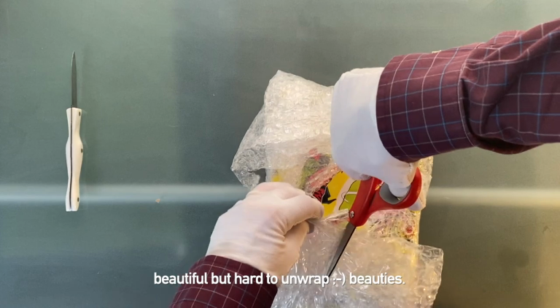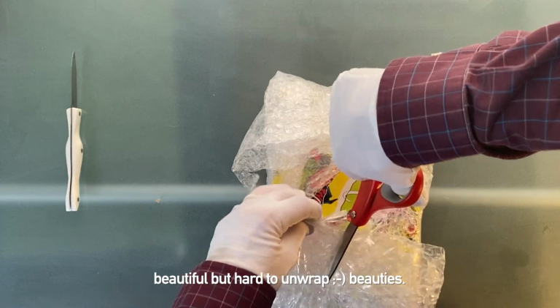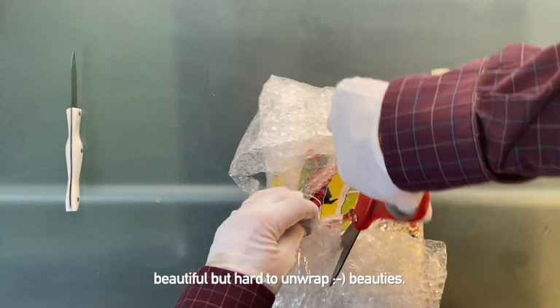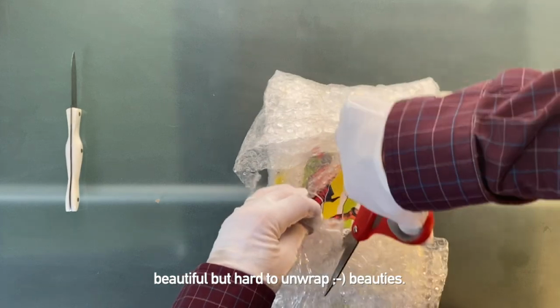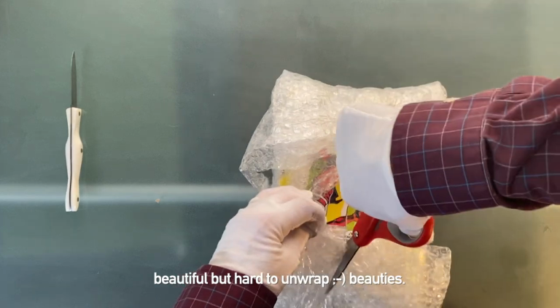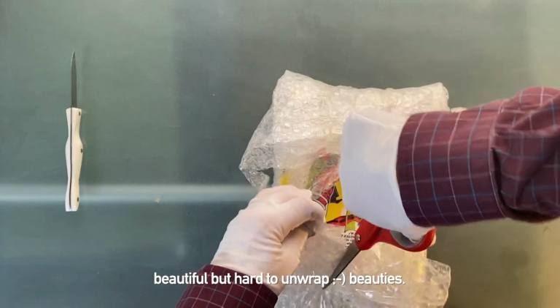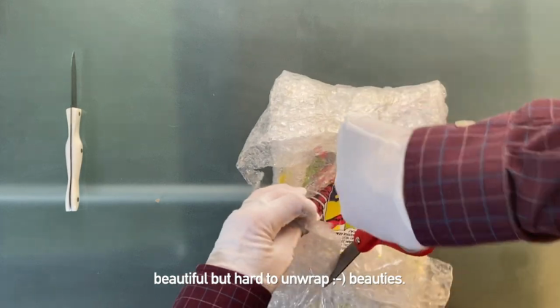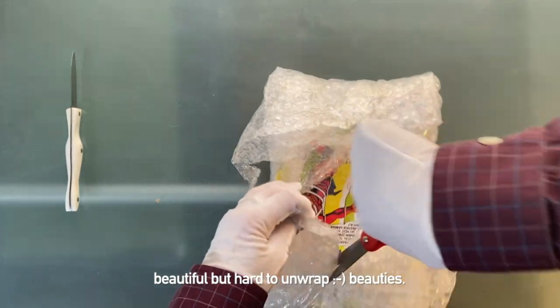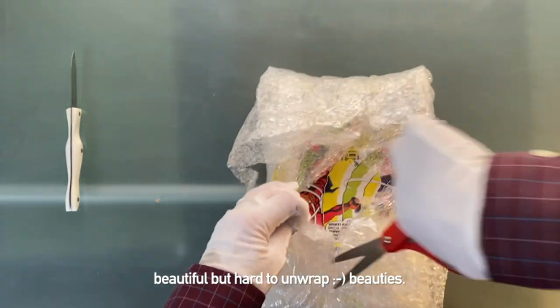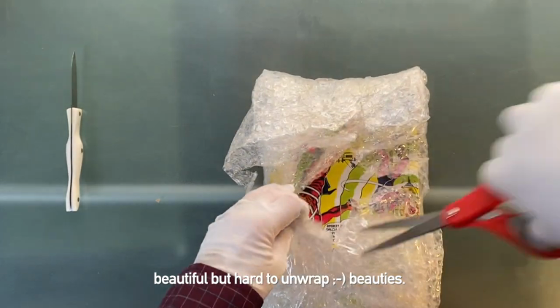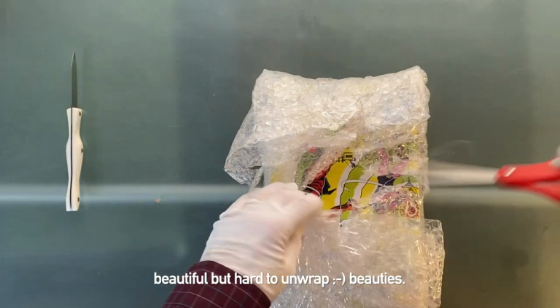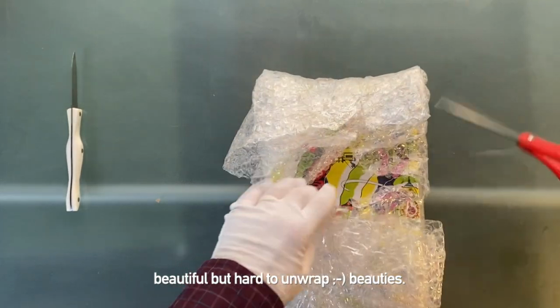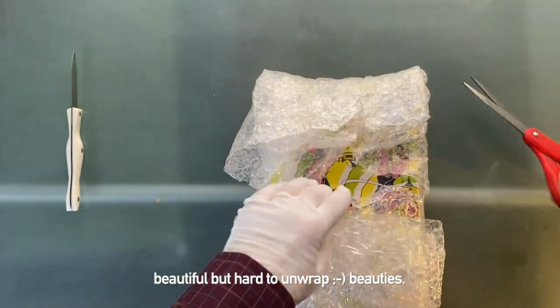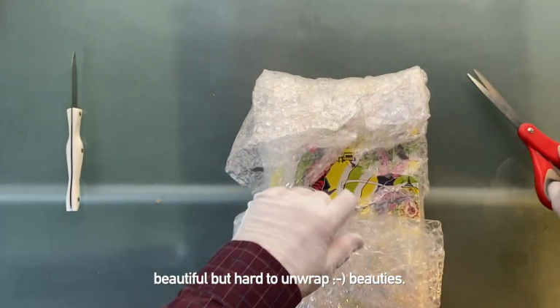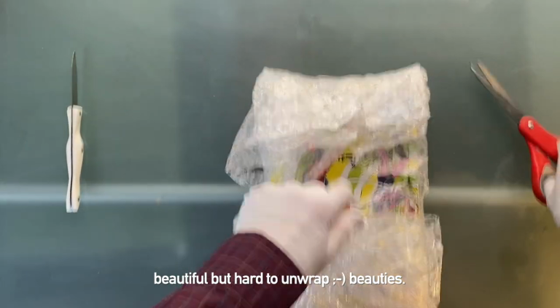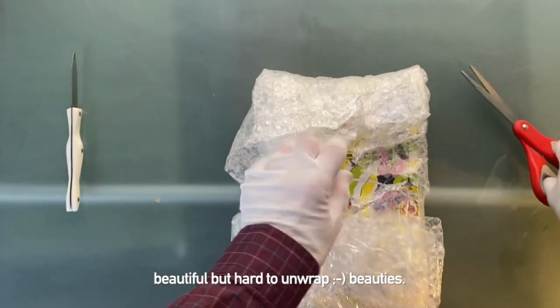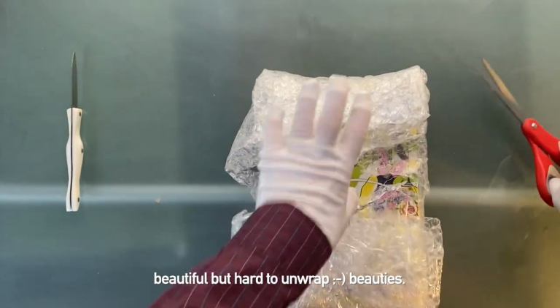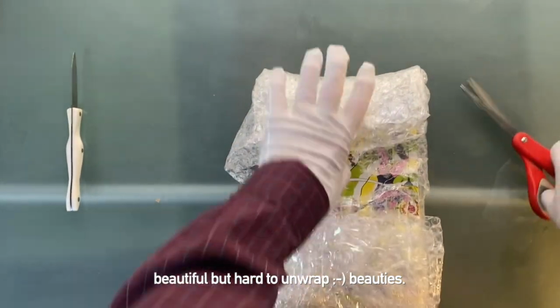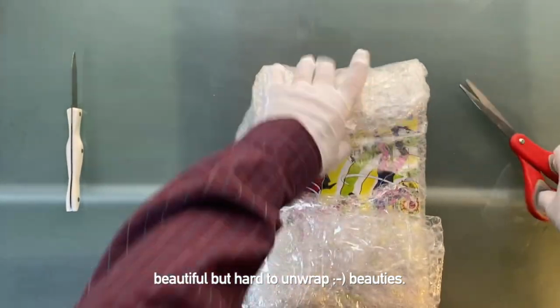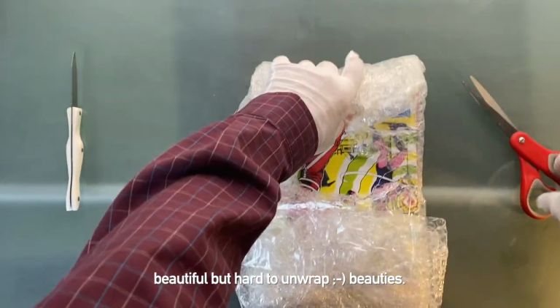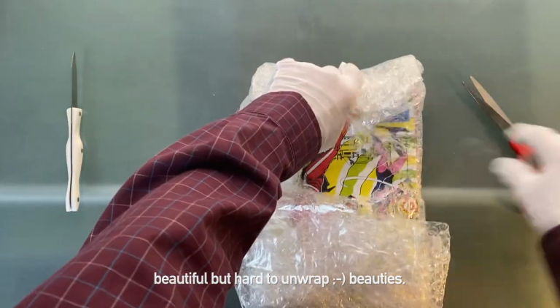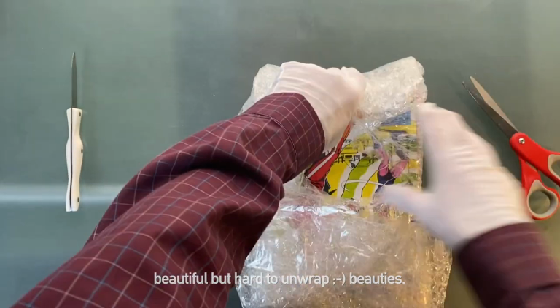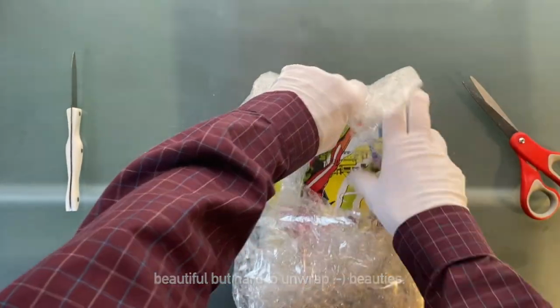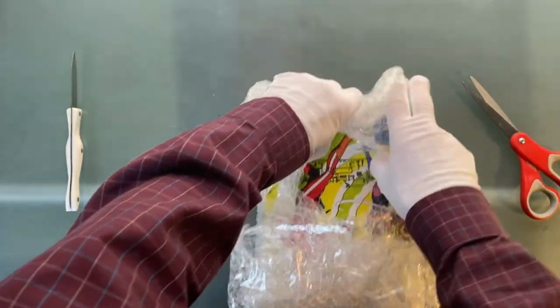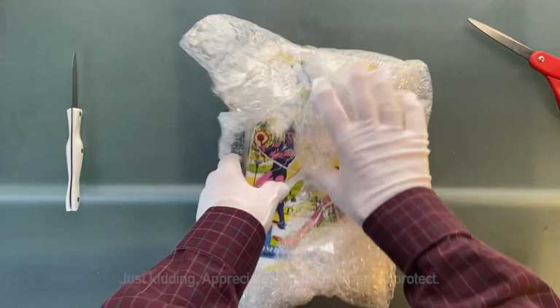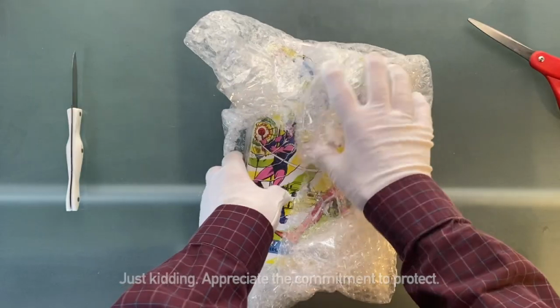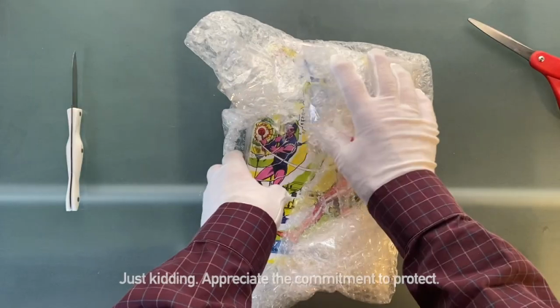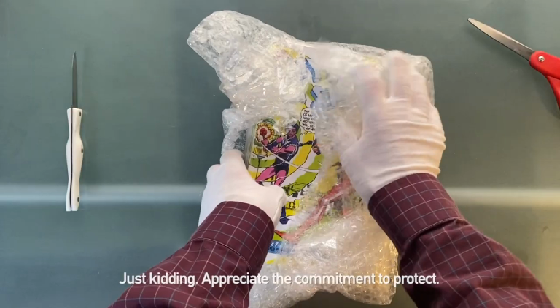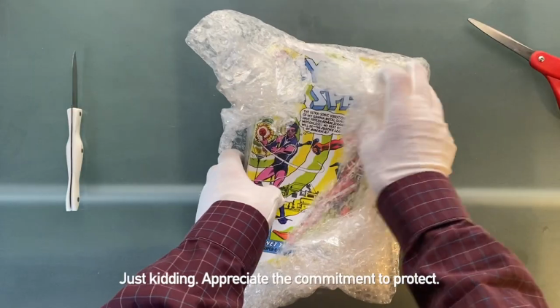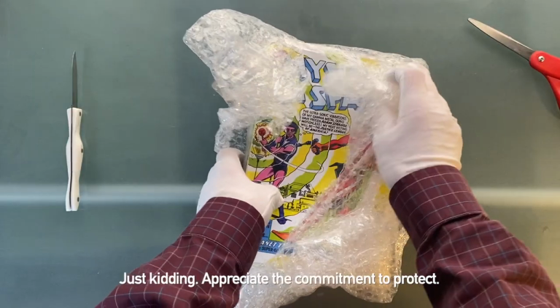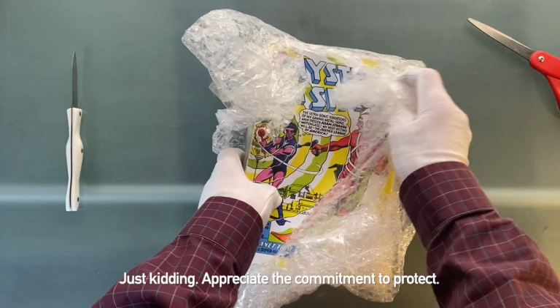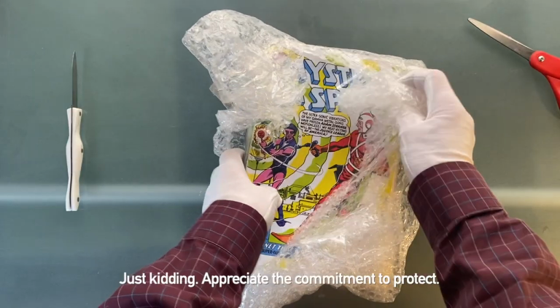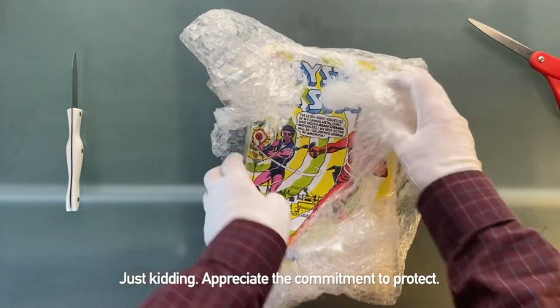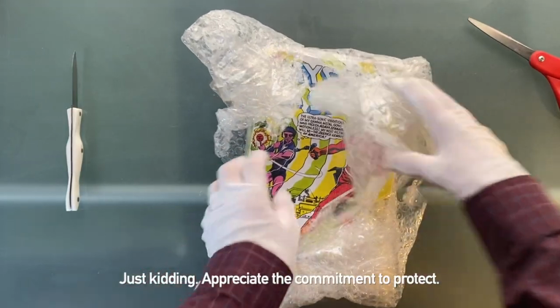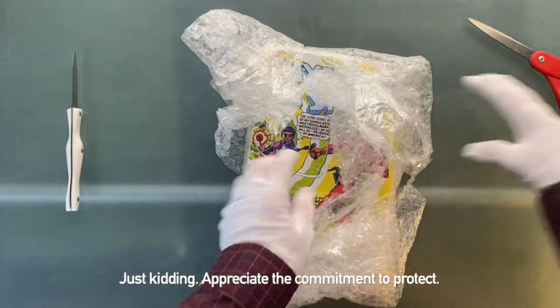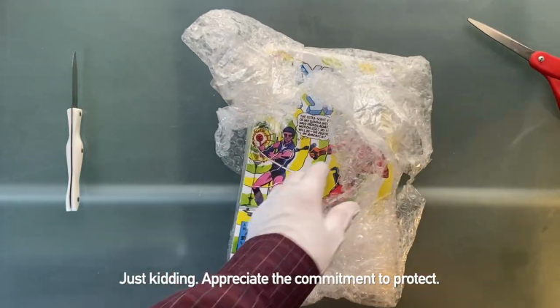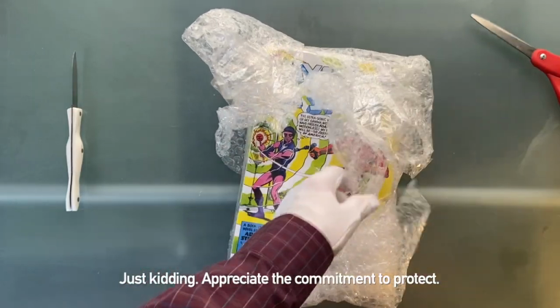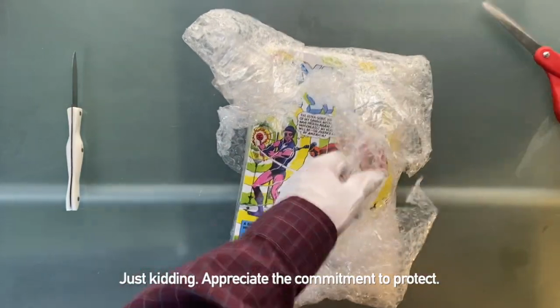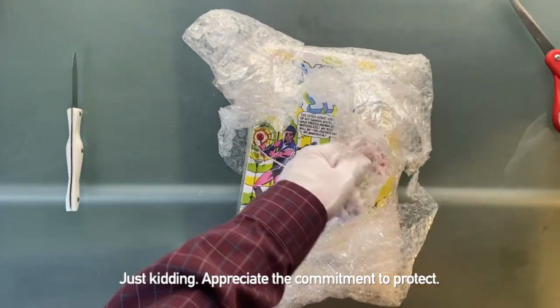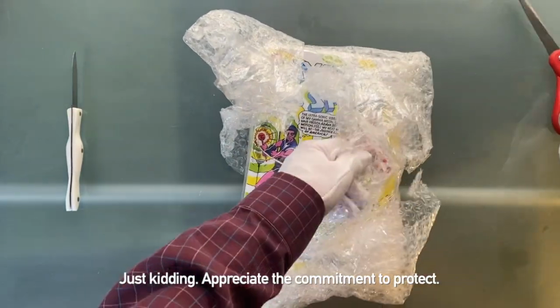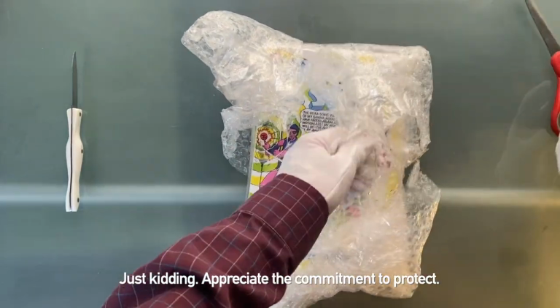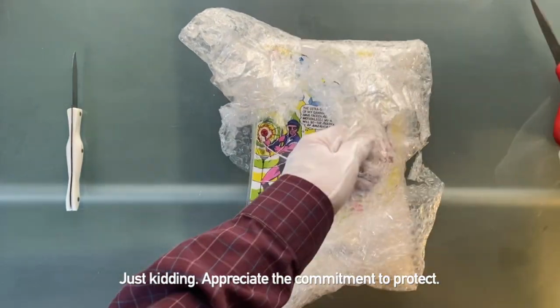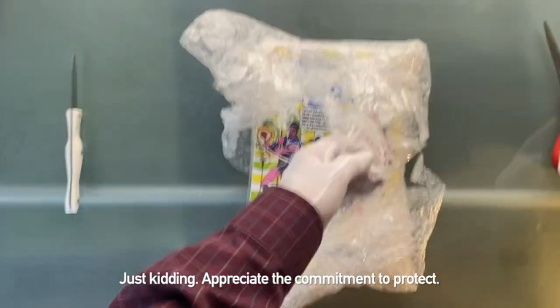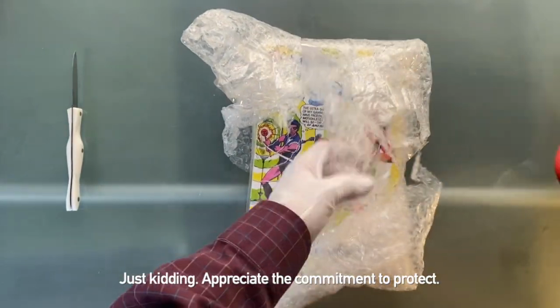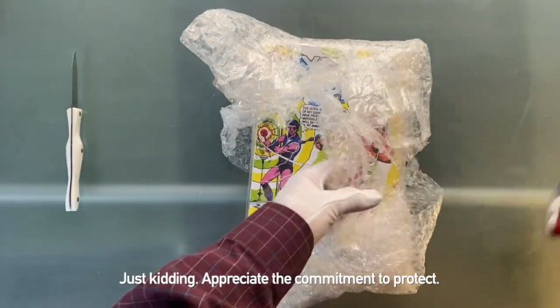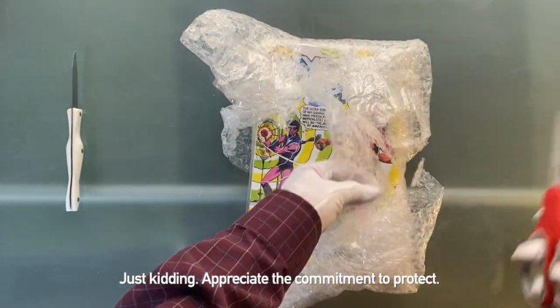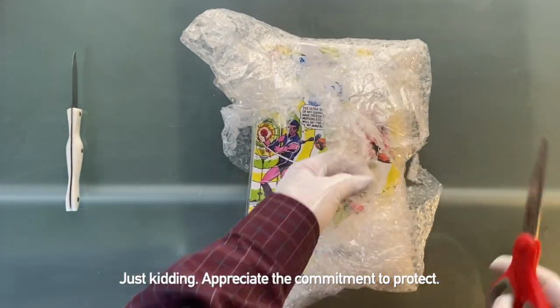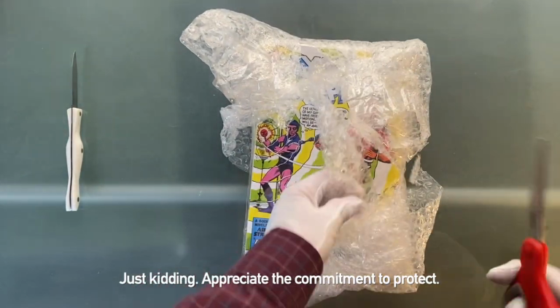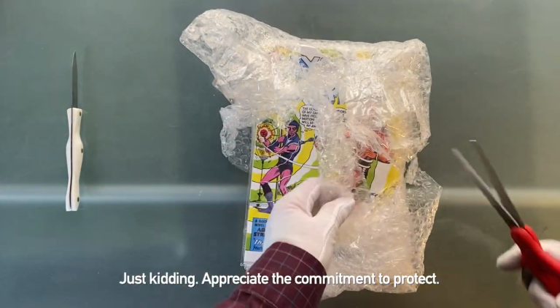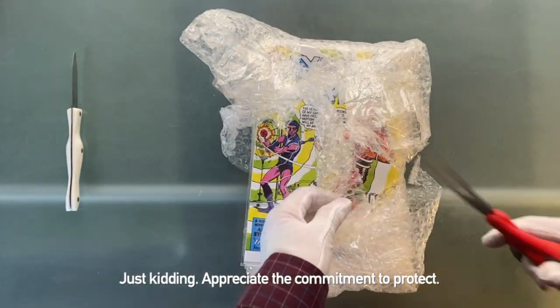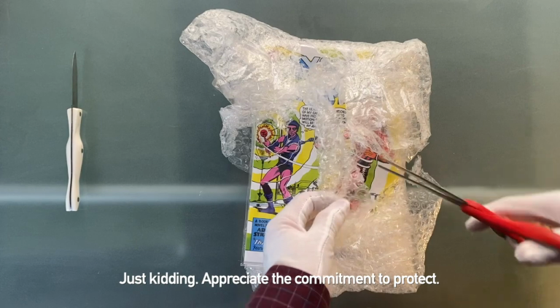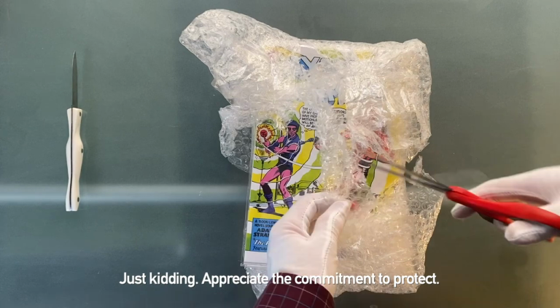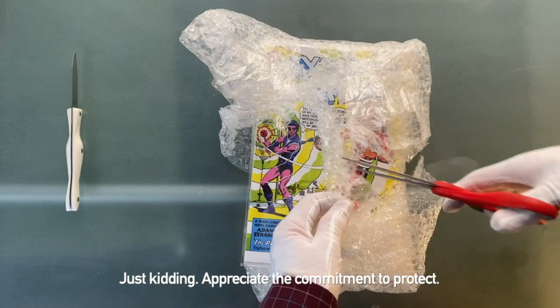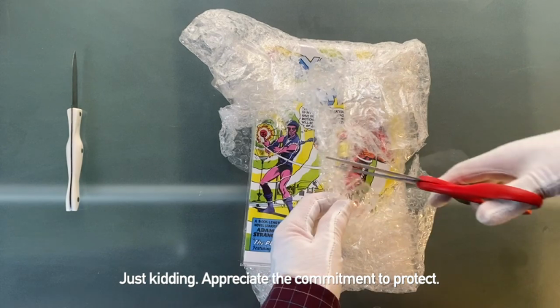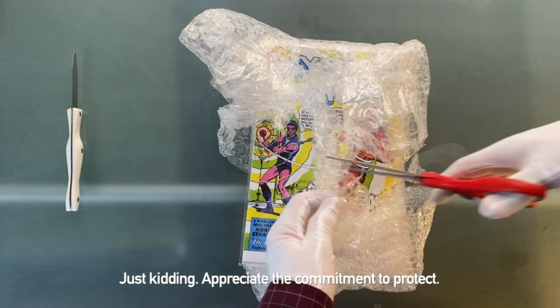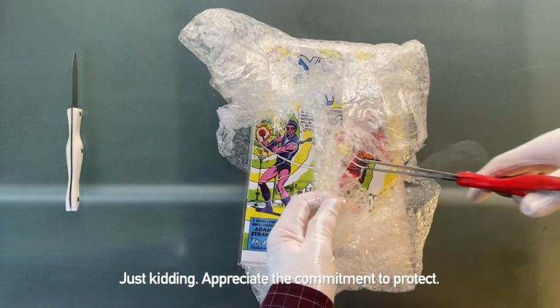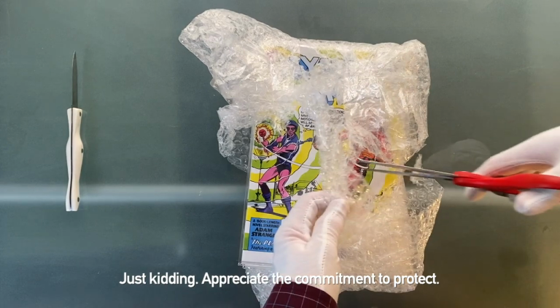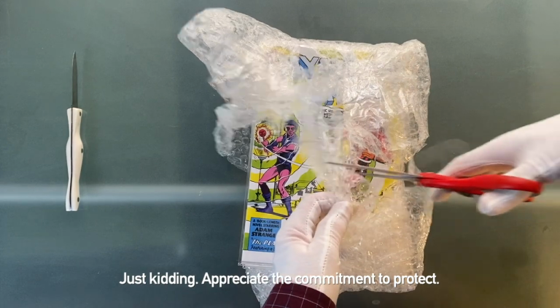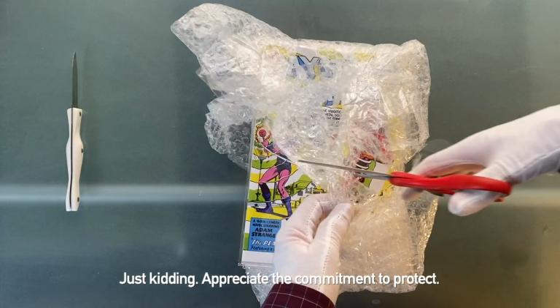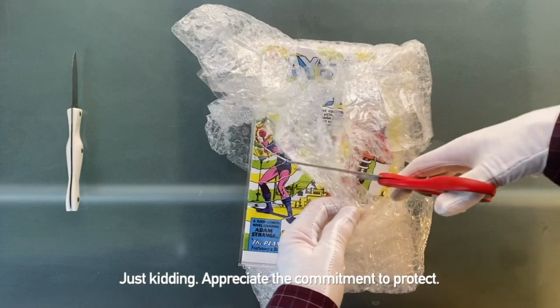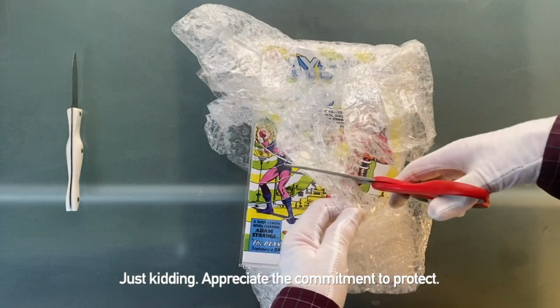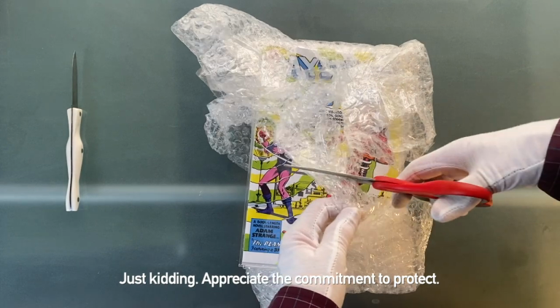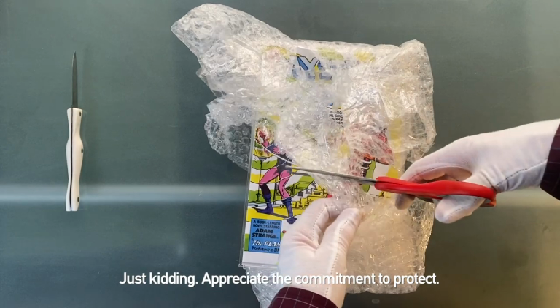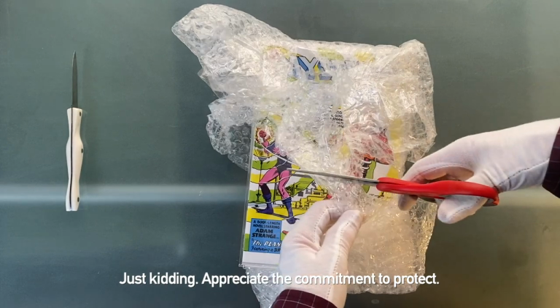Hard to unwrap — beauties. Appreciate the commitment to protect.